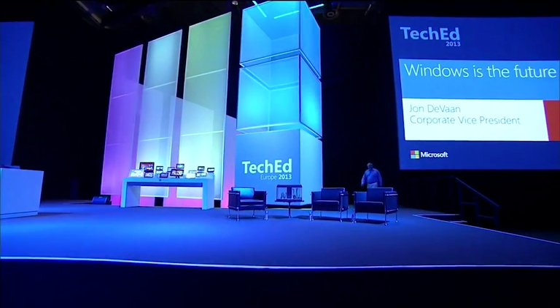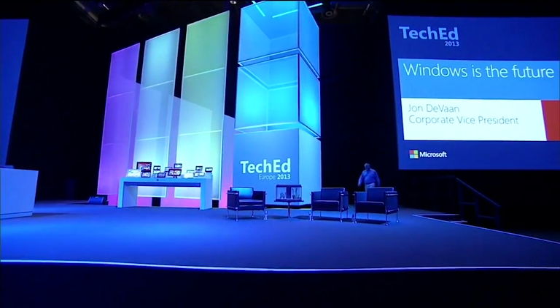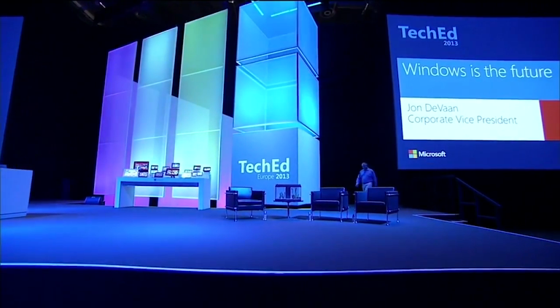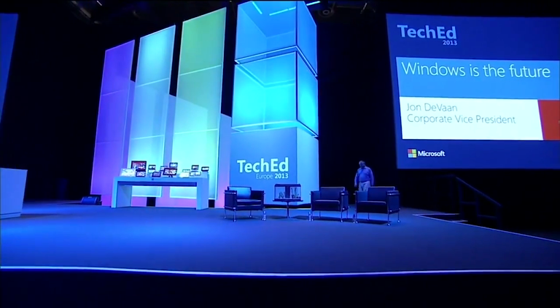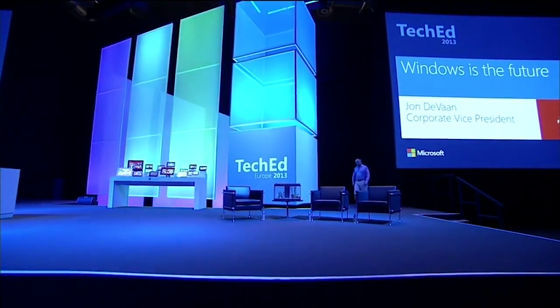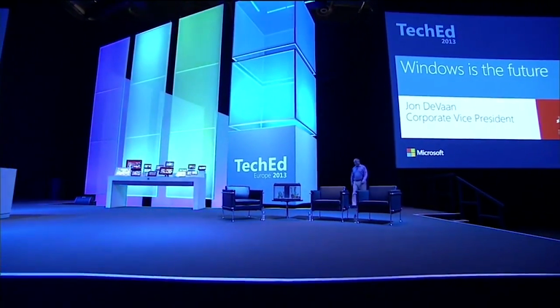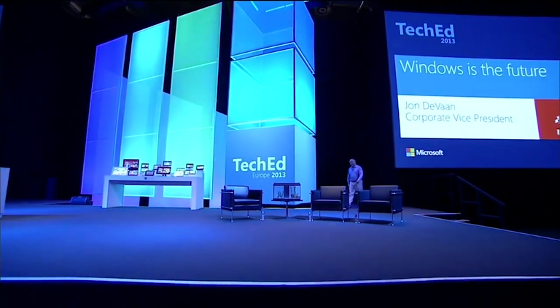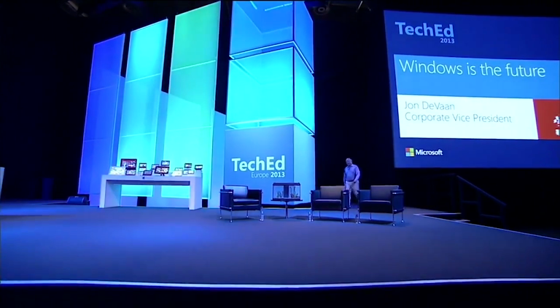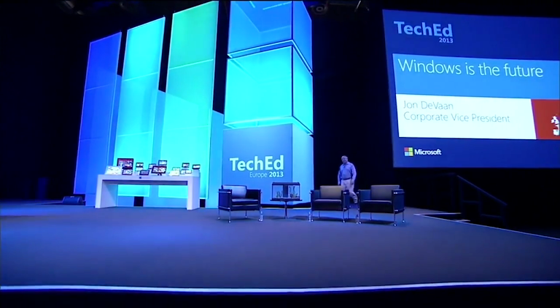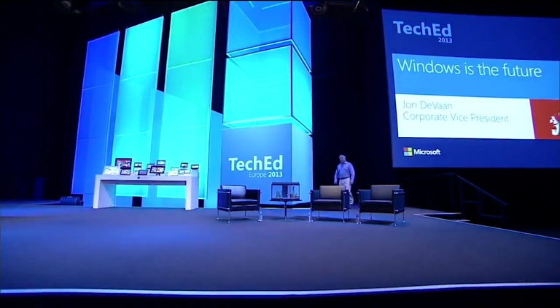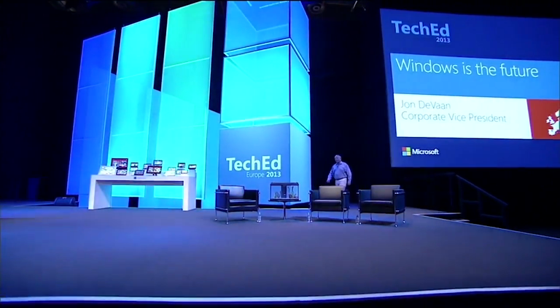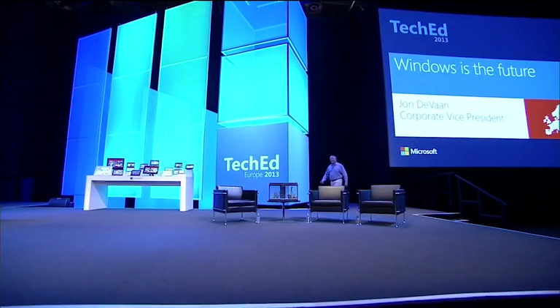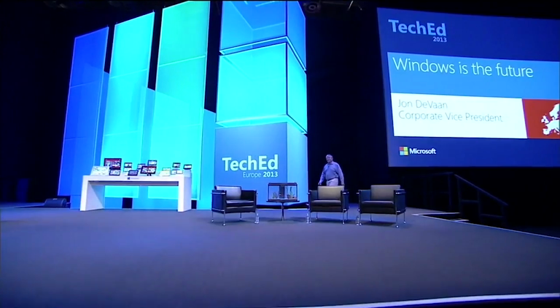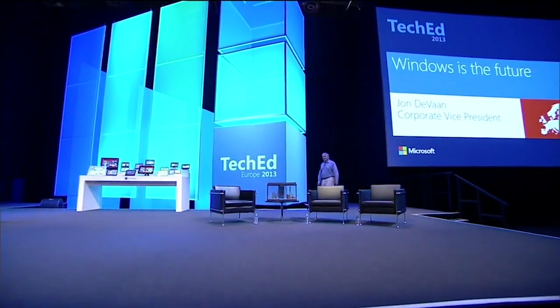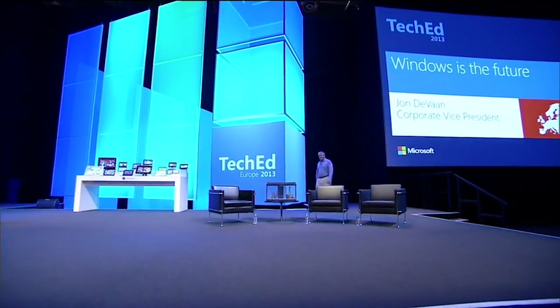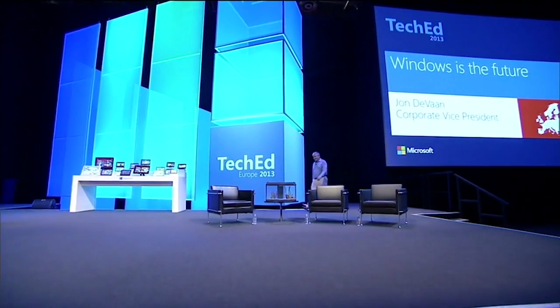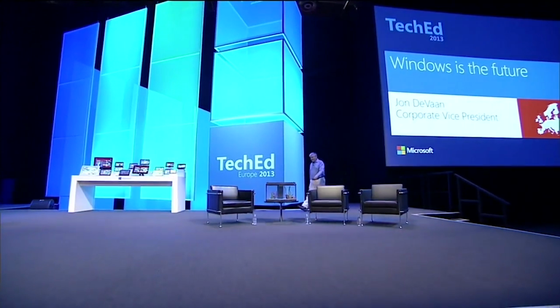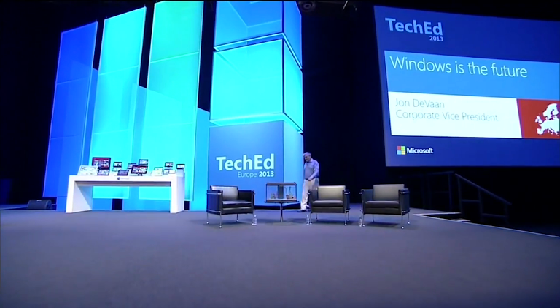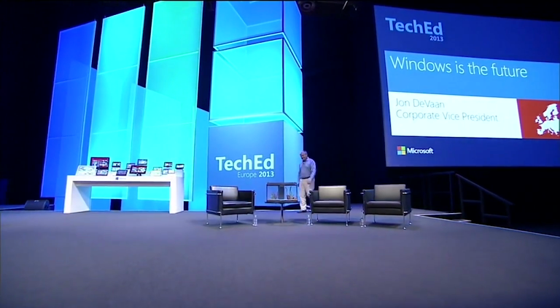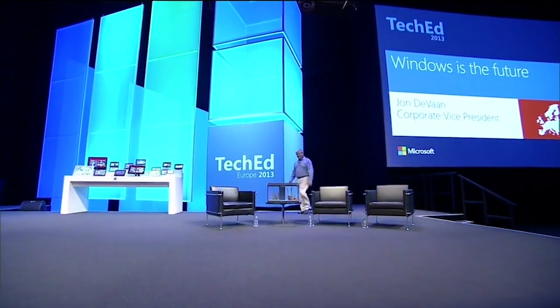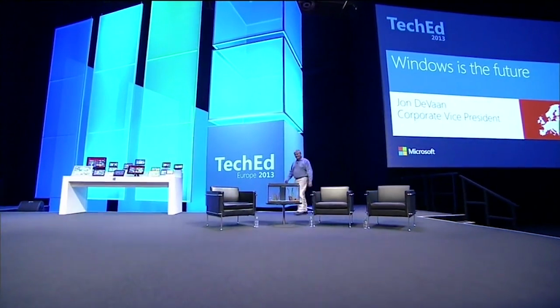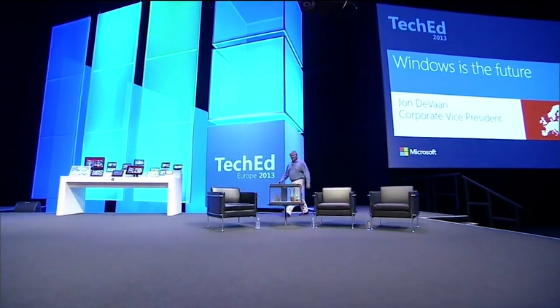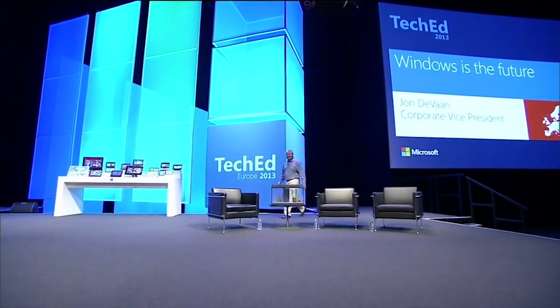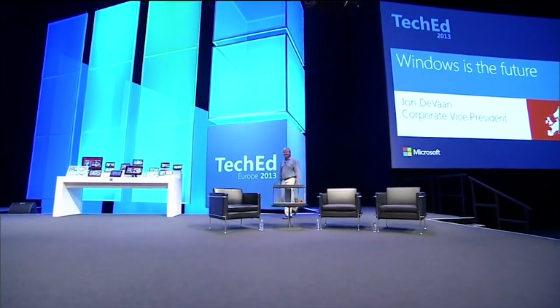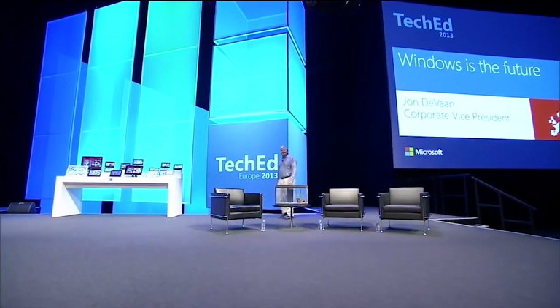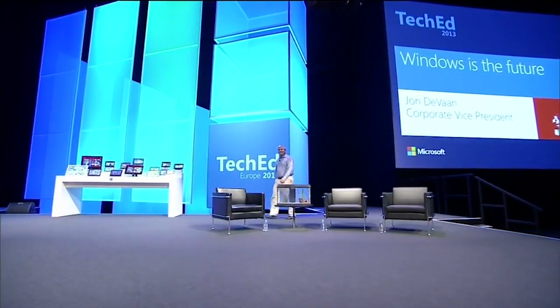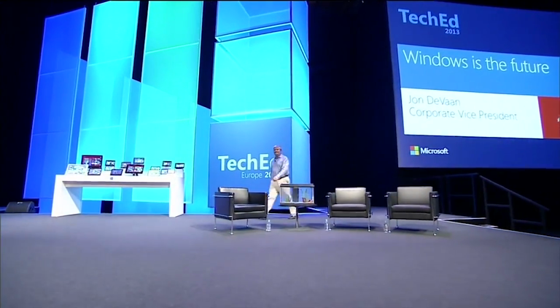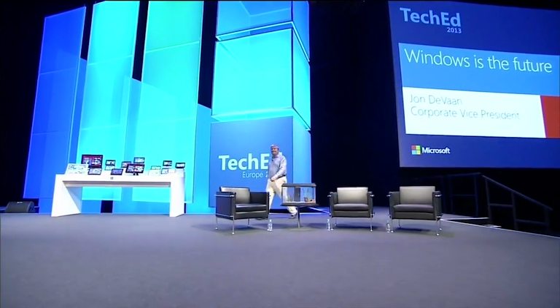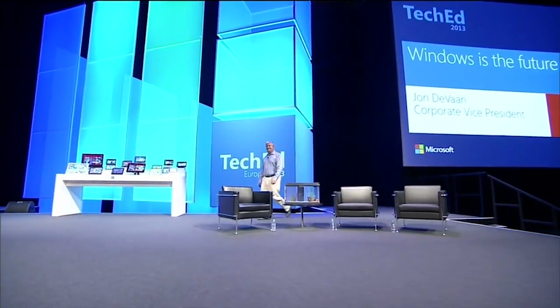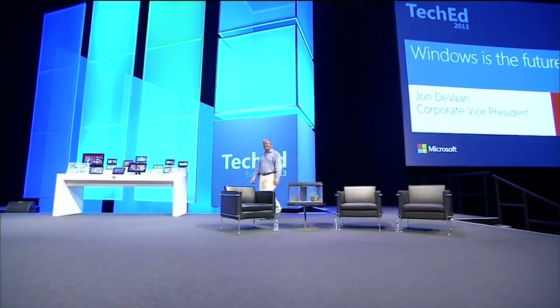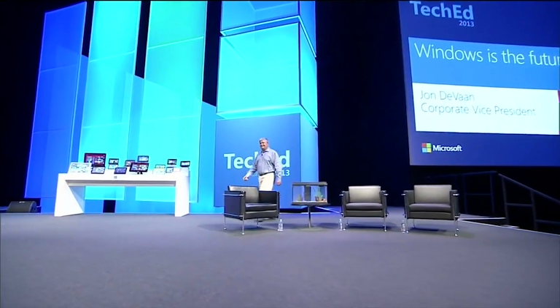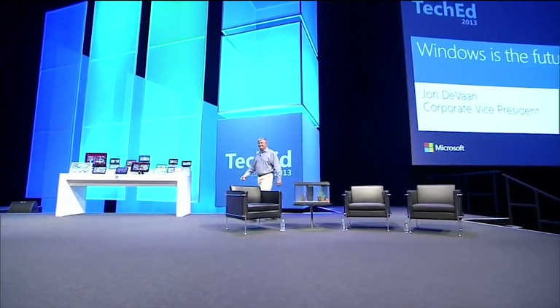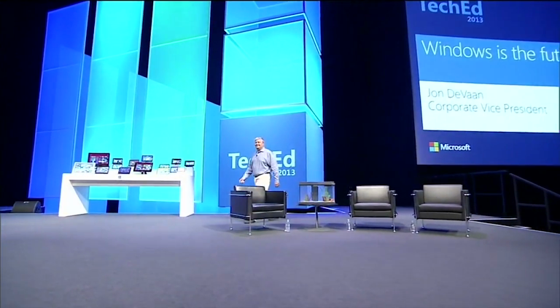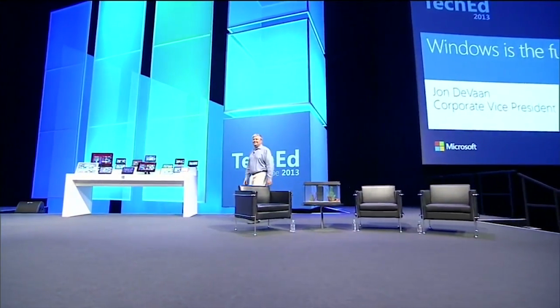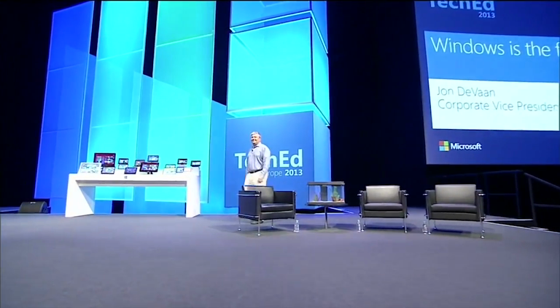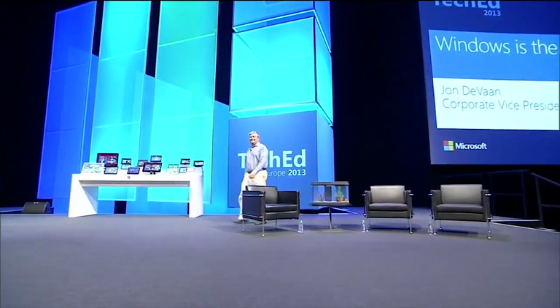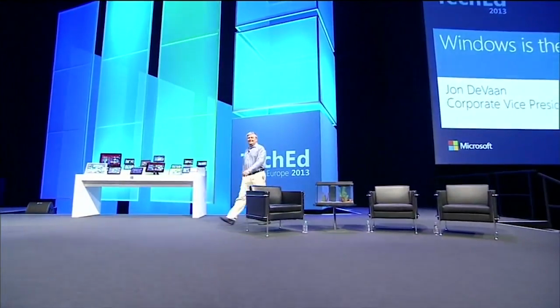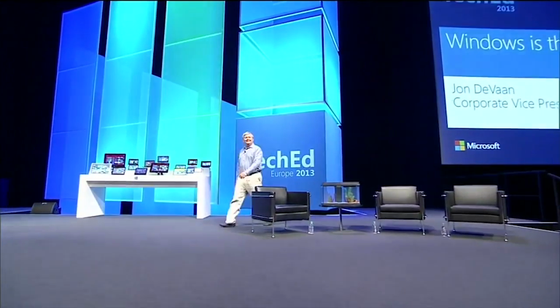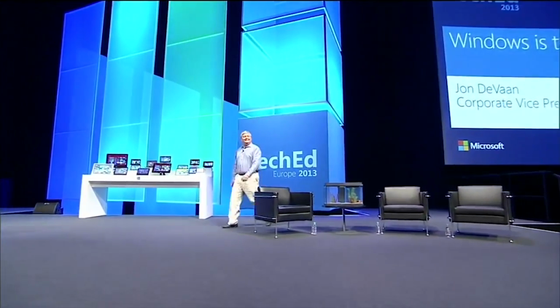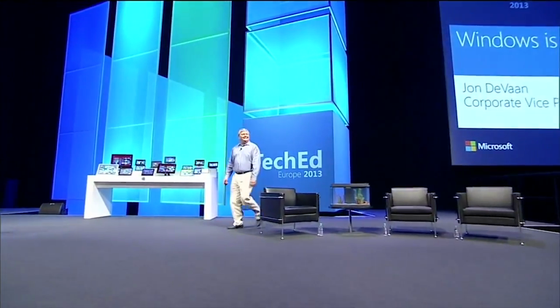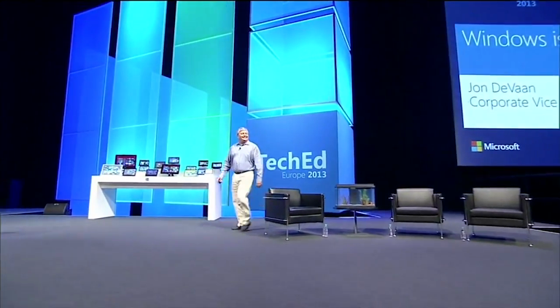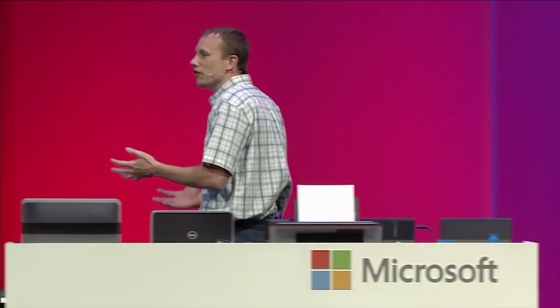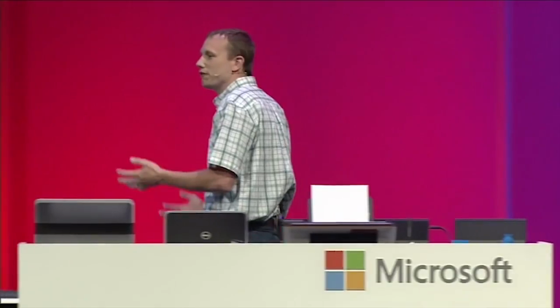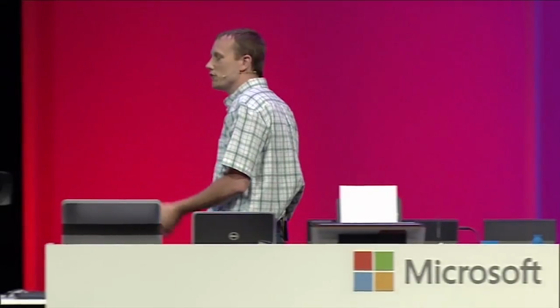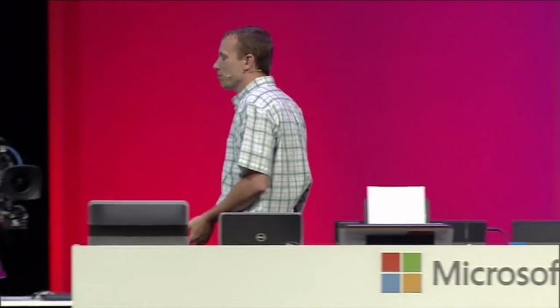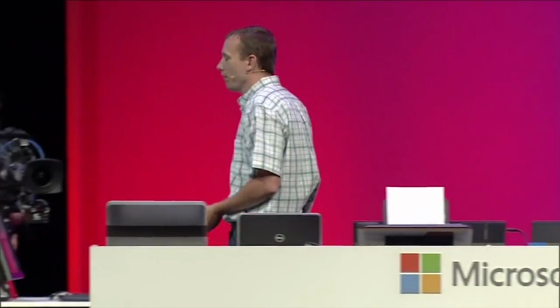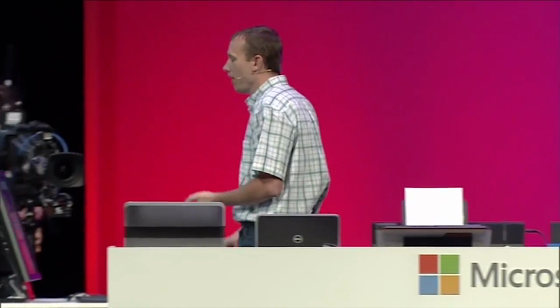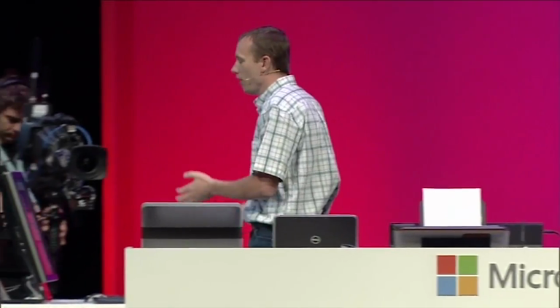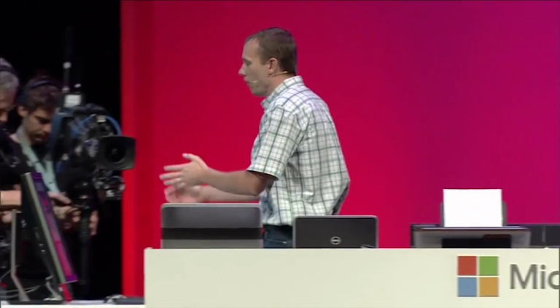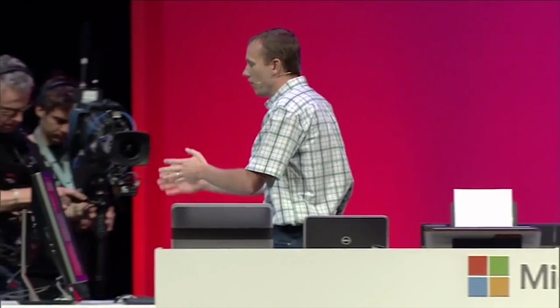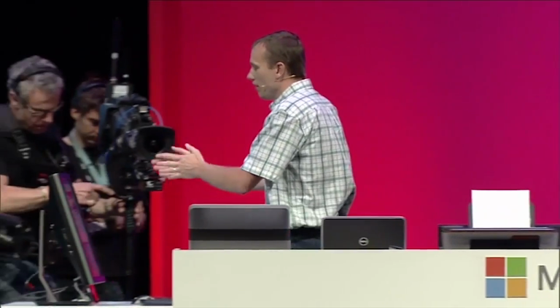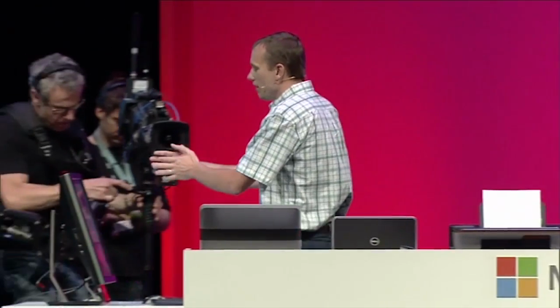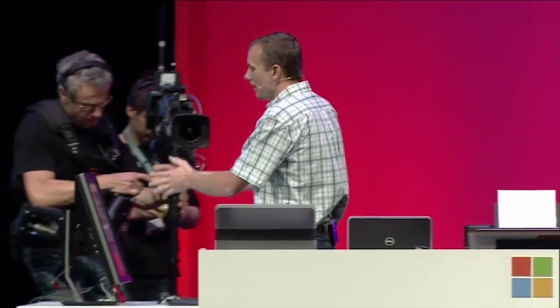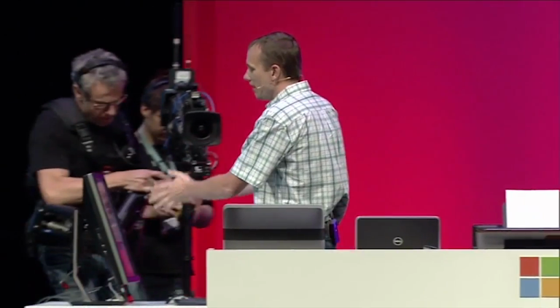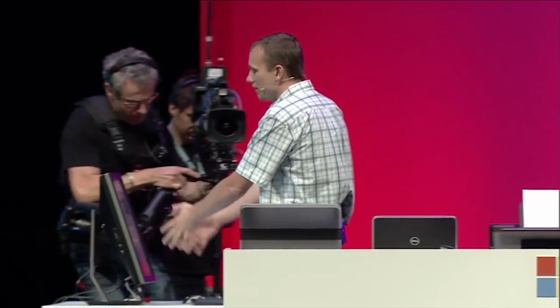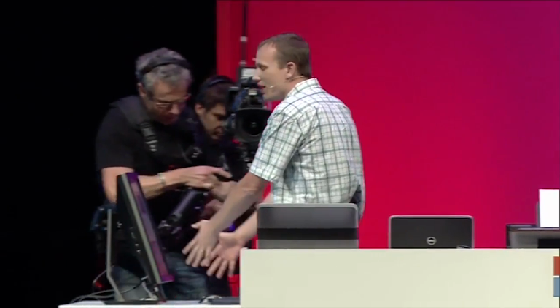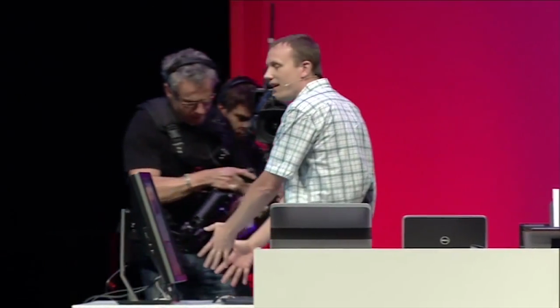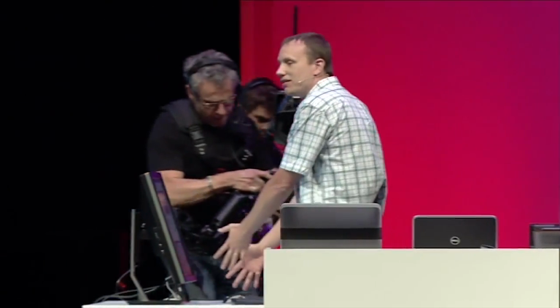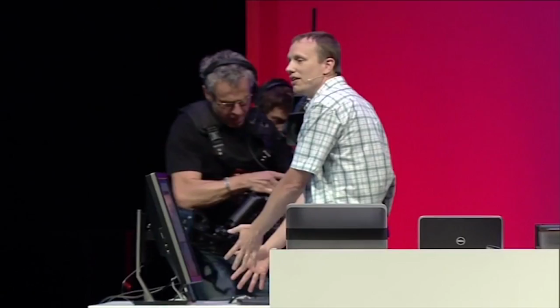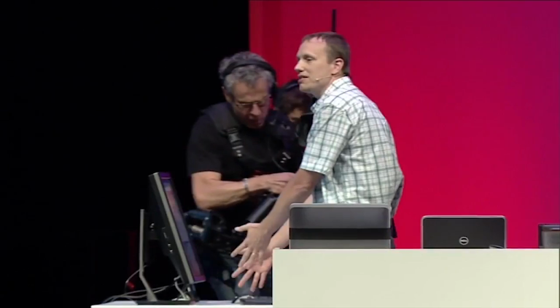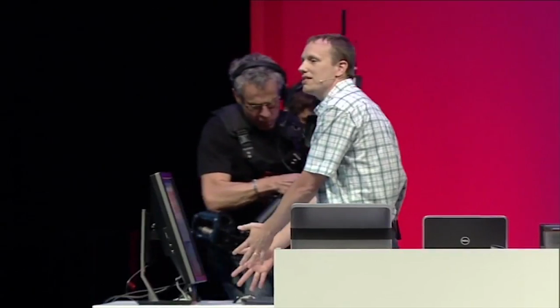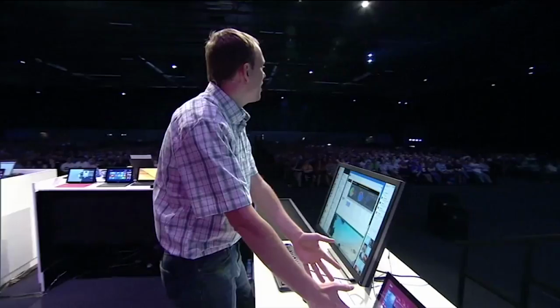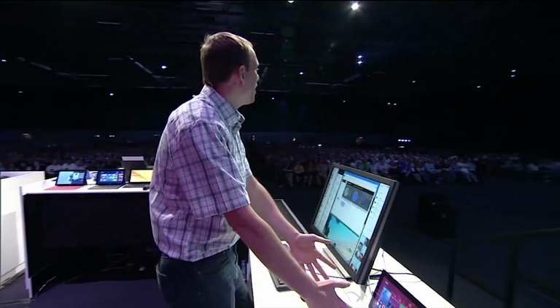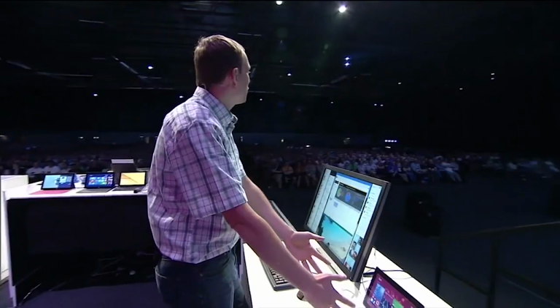One of the largest projects that we've been doing for a number of years now is the Microsoft TechEd event for over 6,000 people.